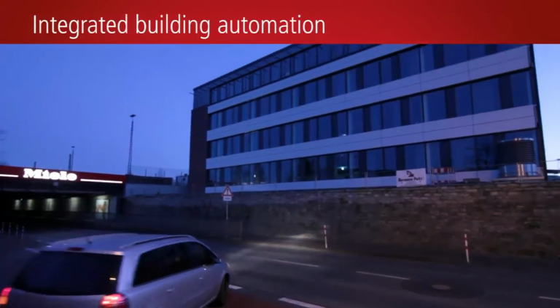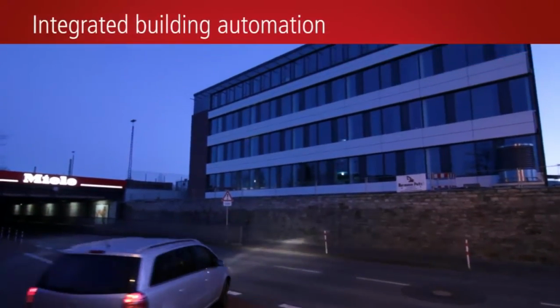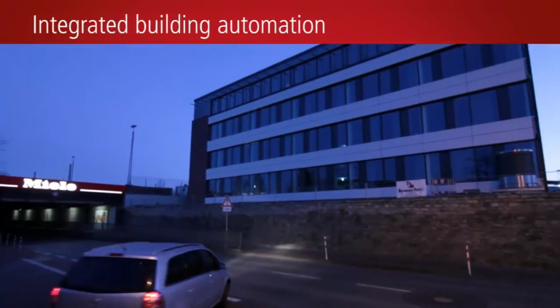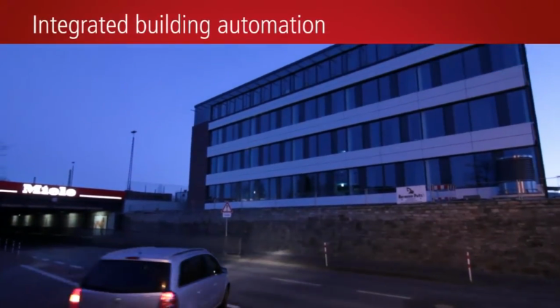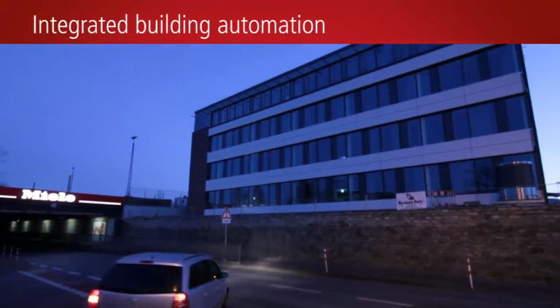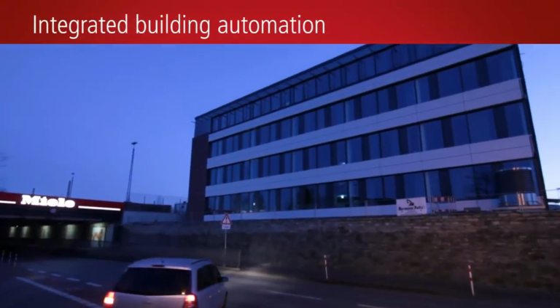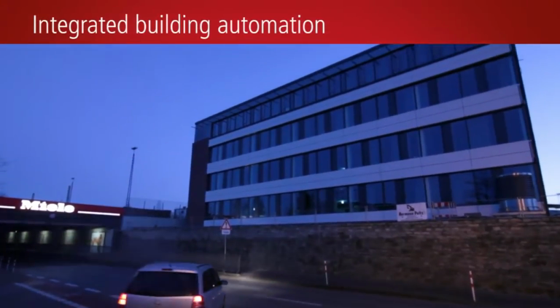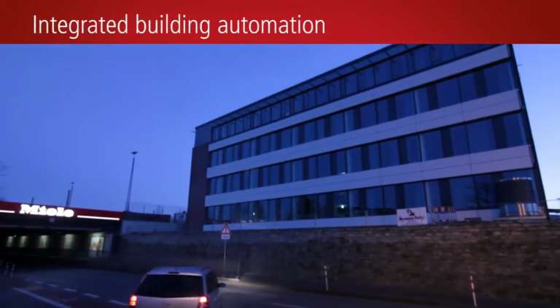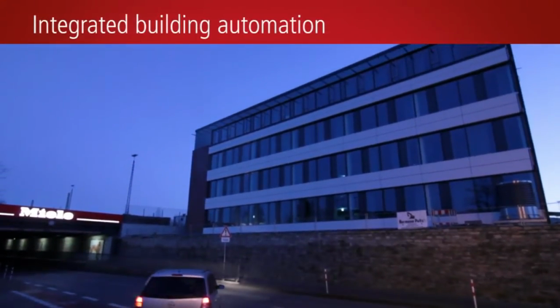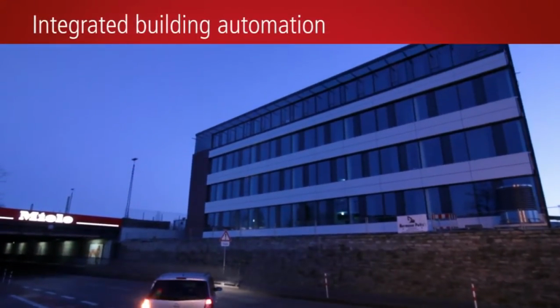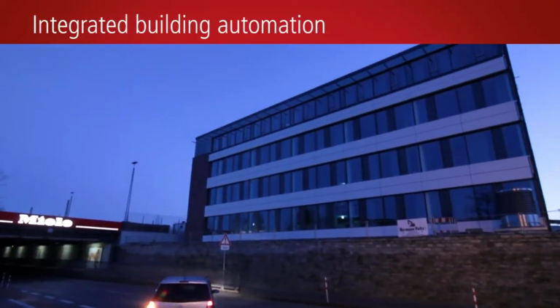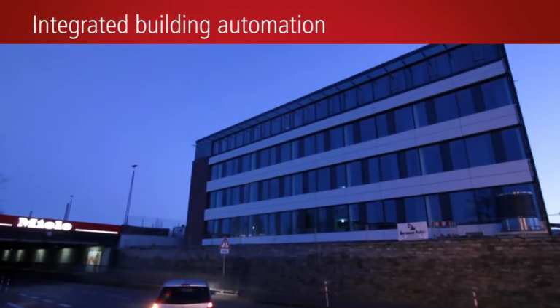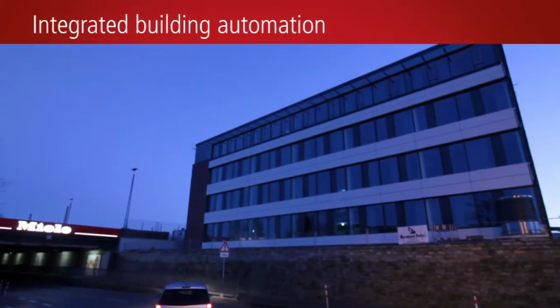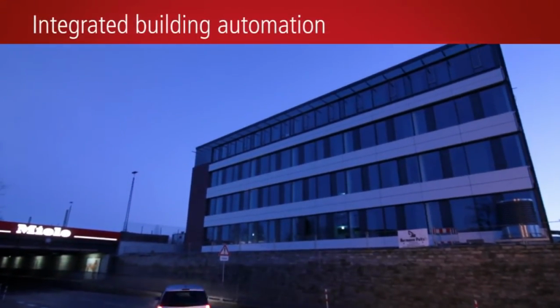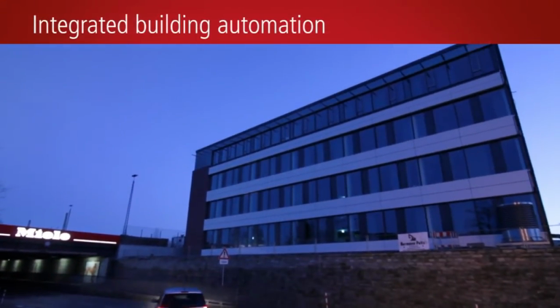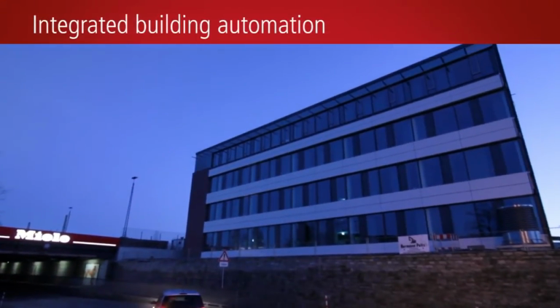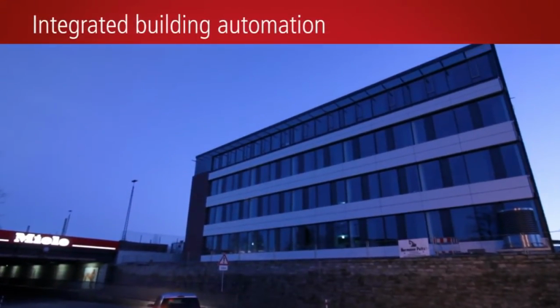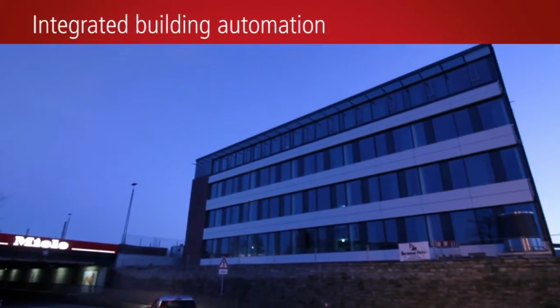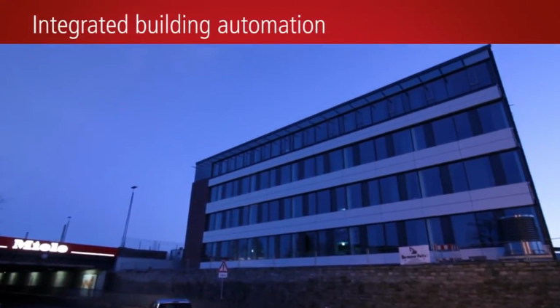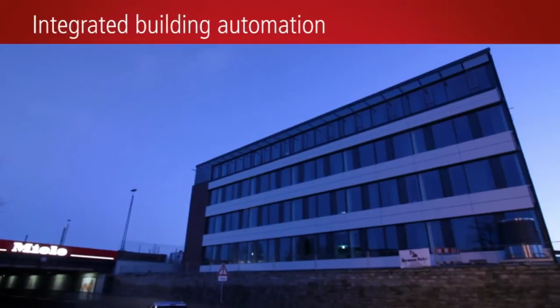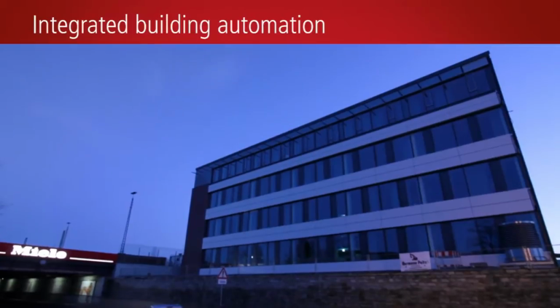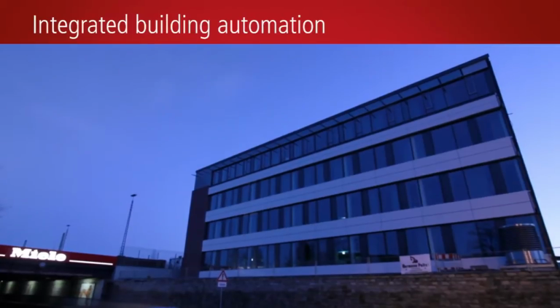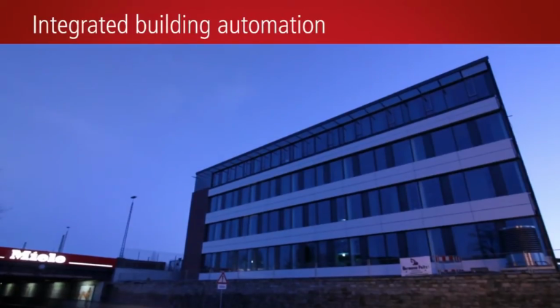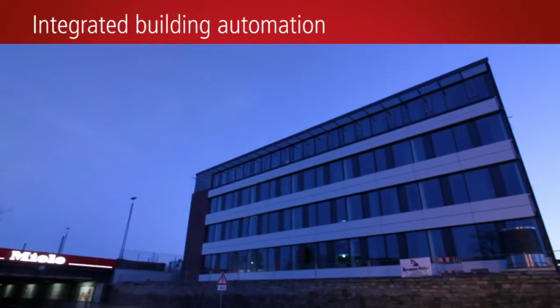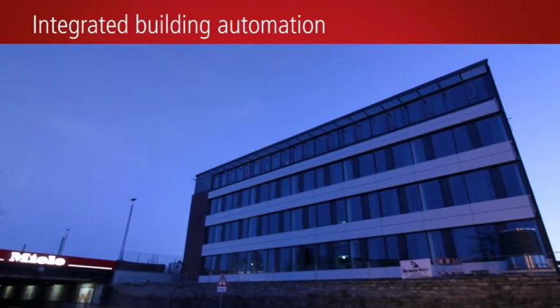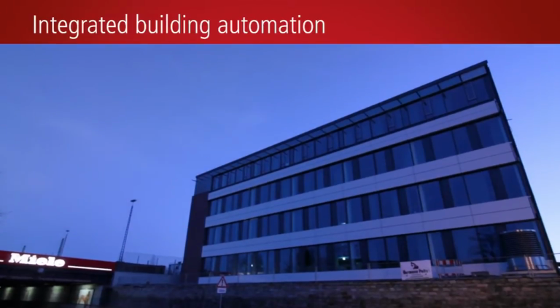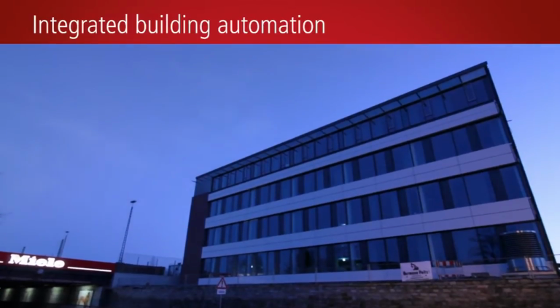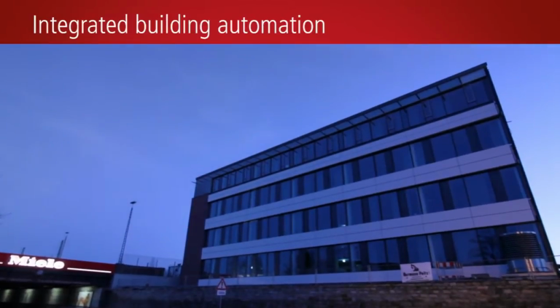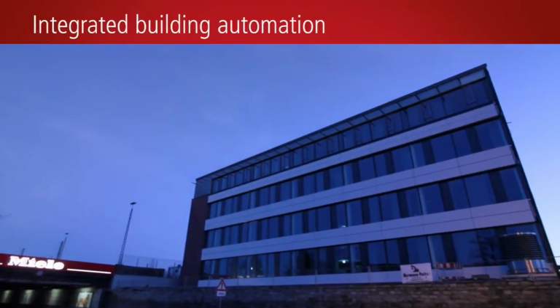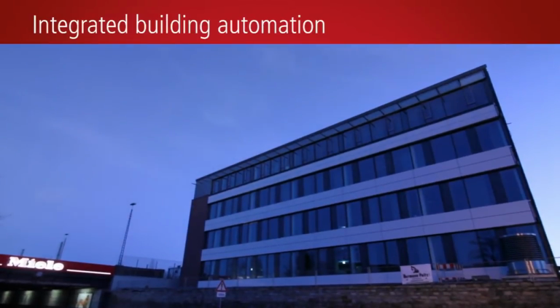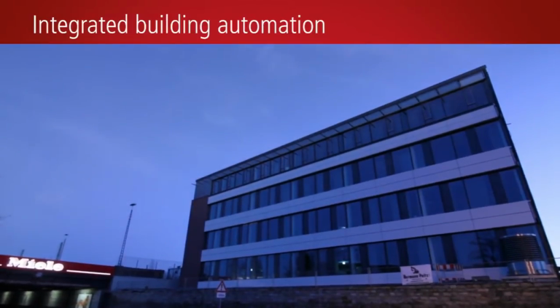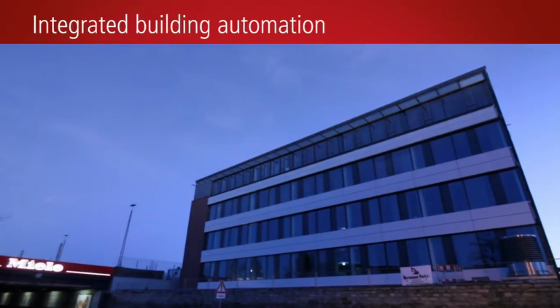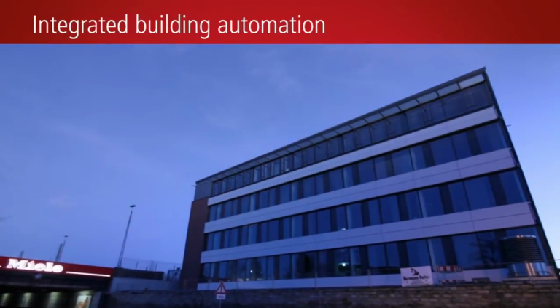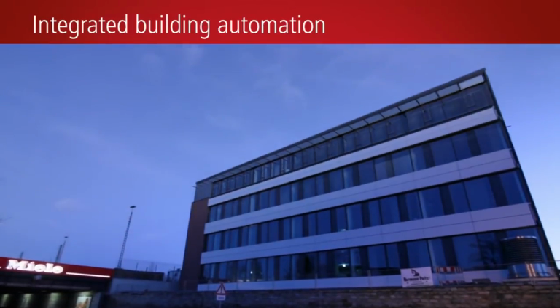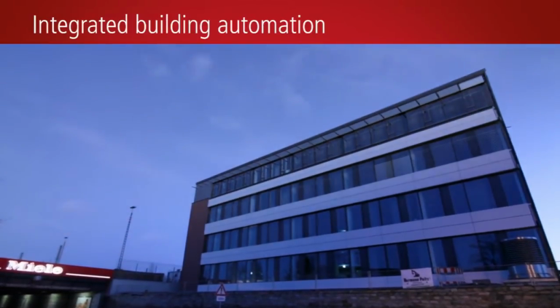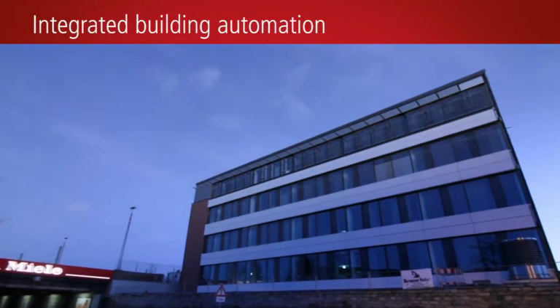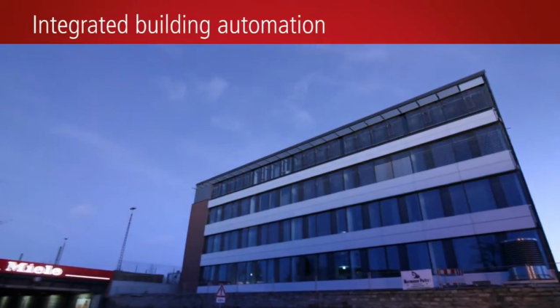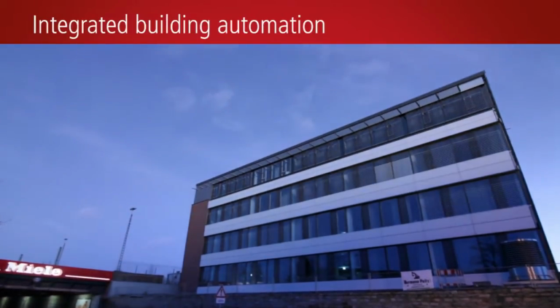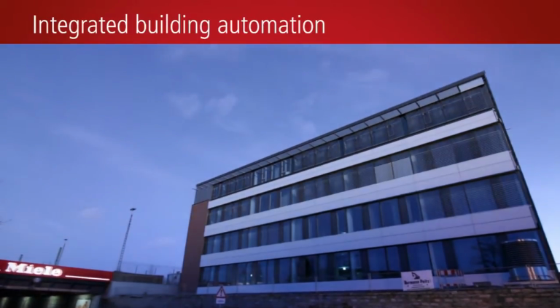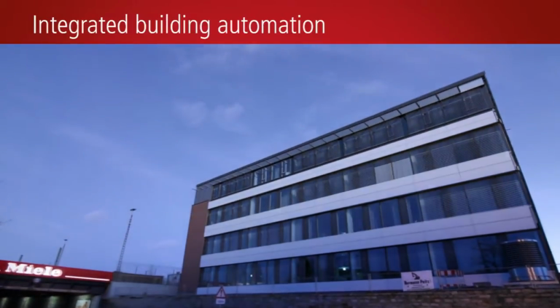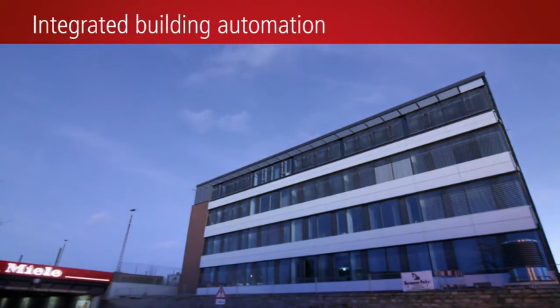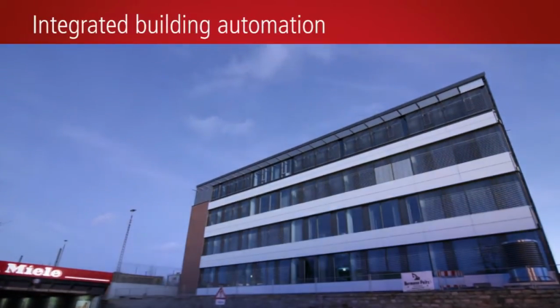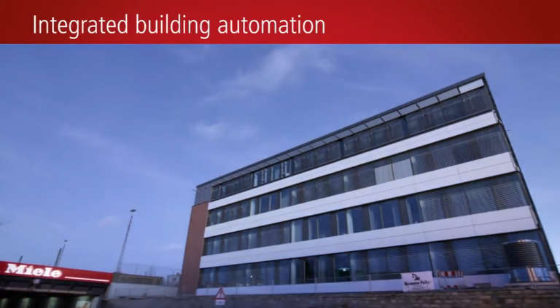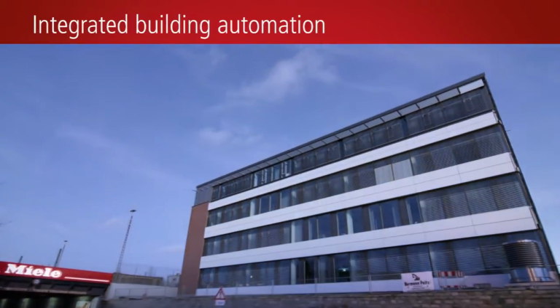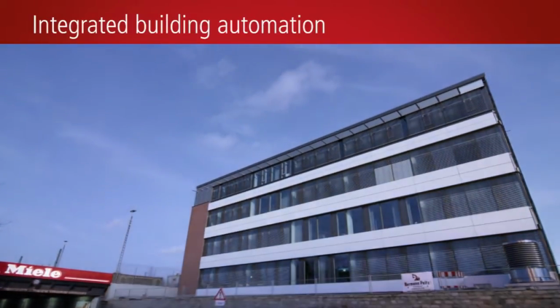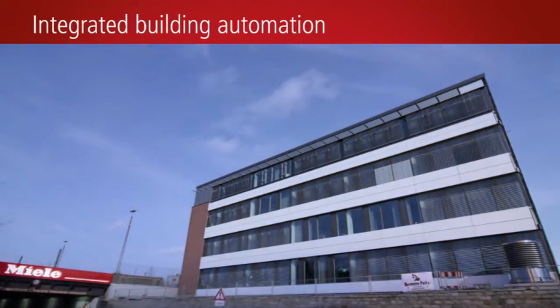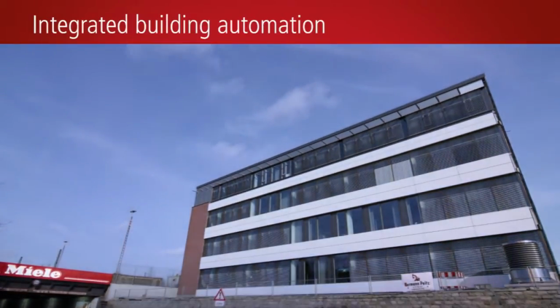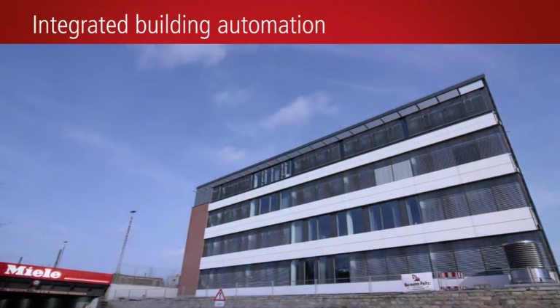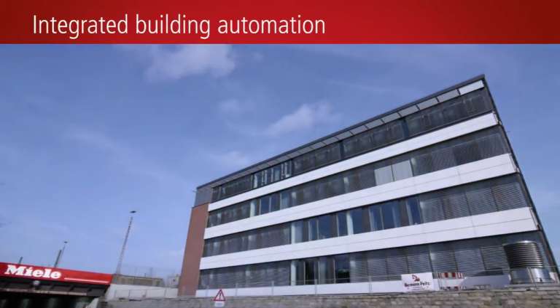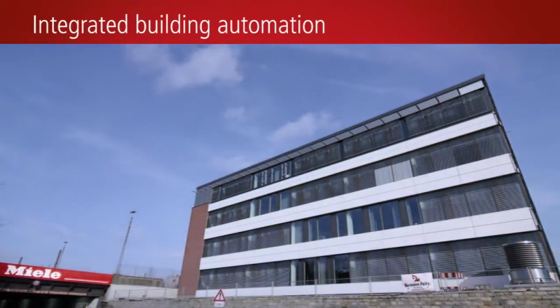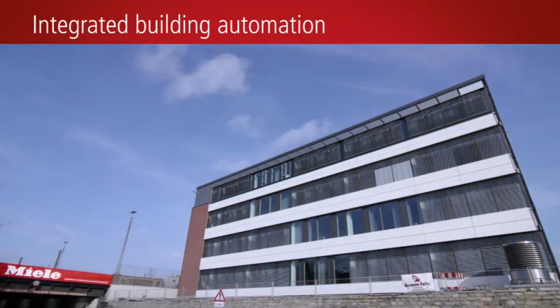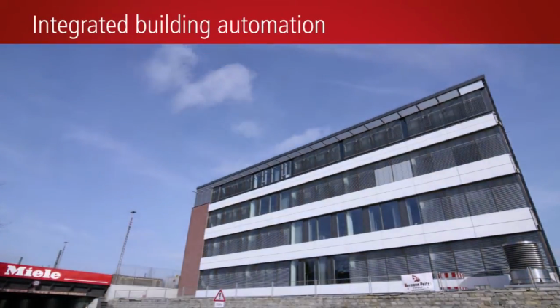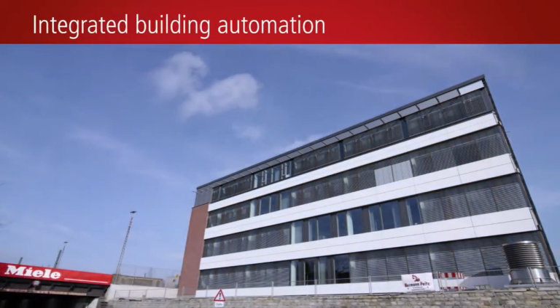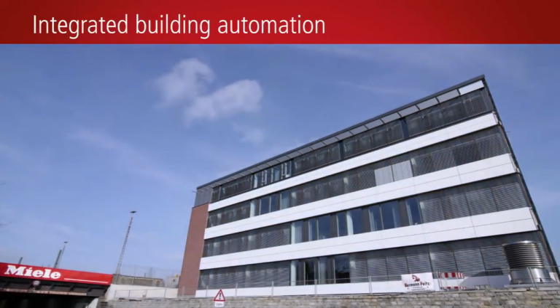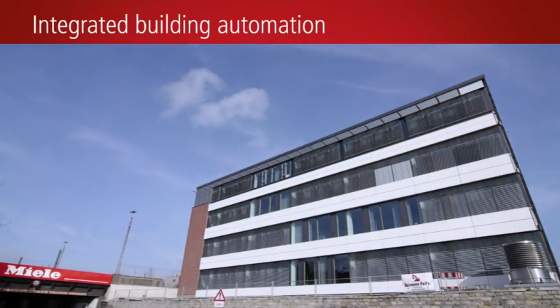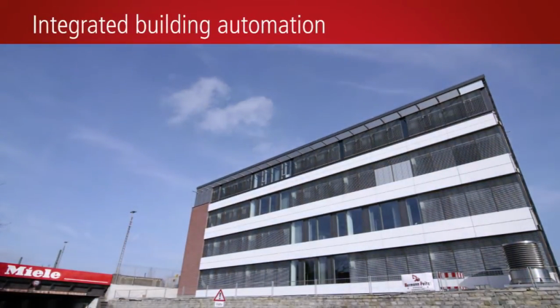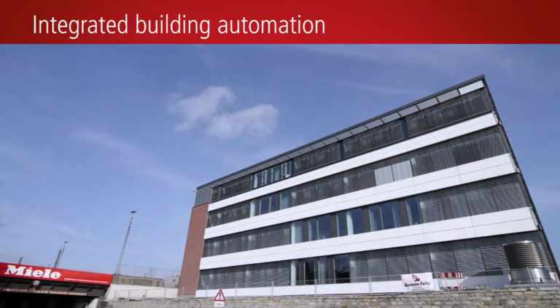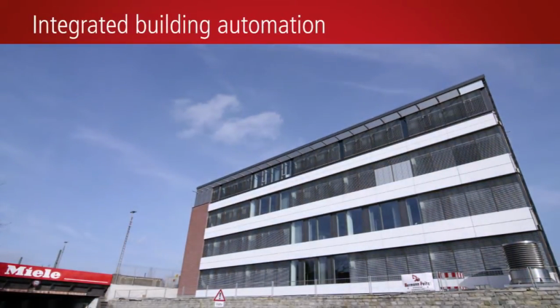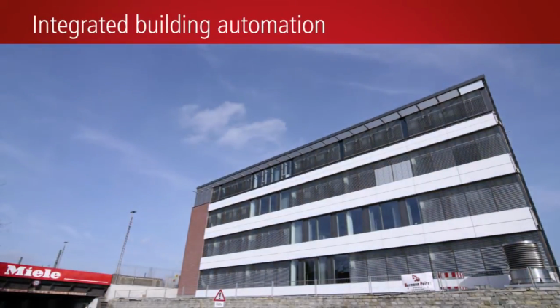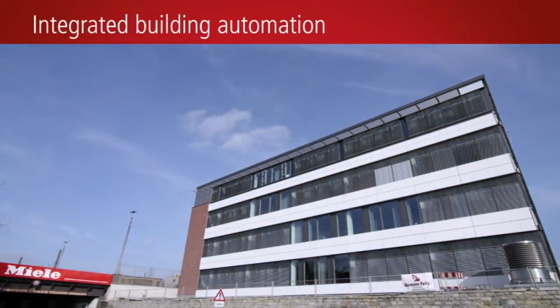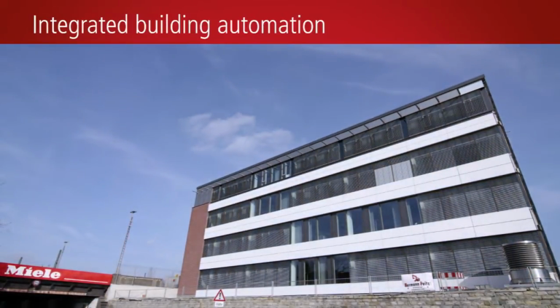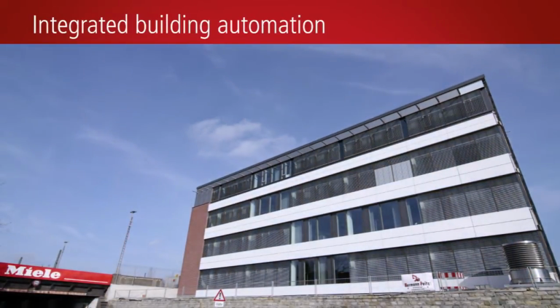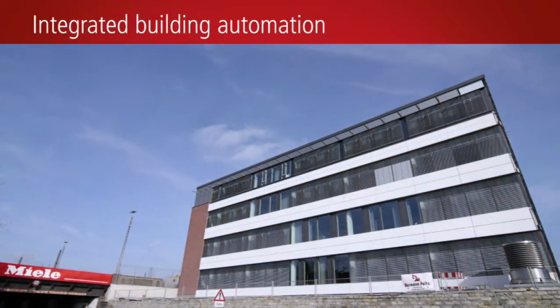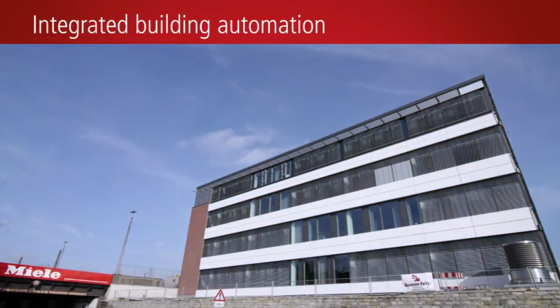Miele extends its headquarters in Gütersloh, Germany, with a state-of-the-art office complex consisting of four buildings.